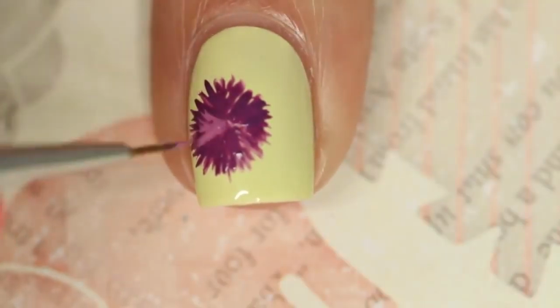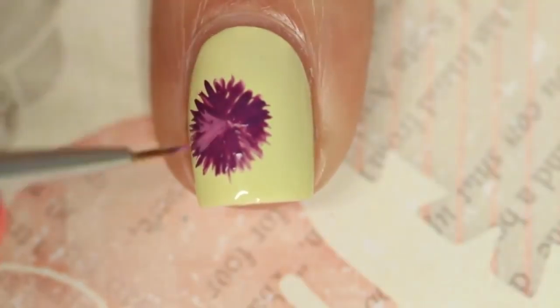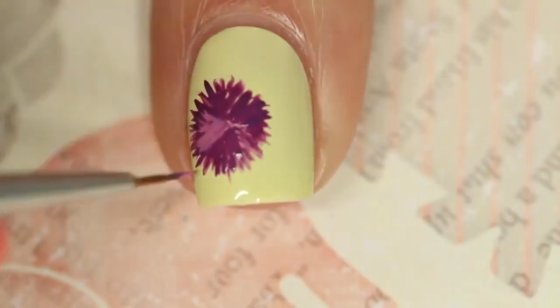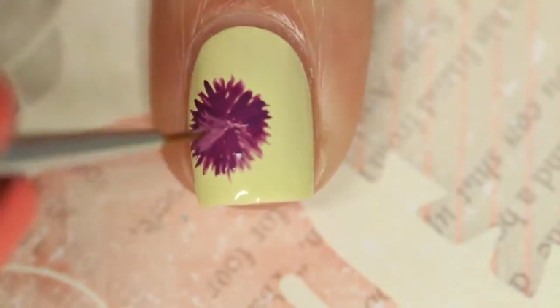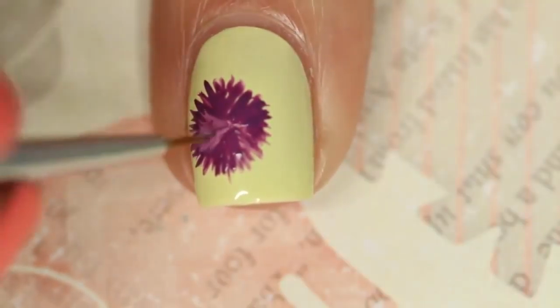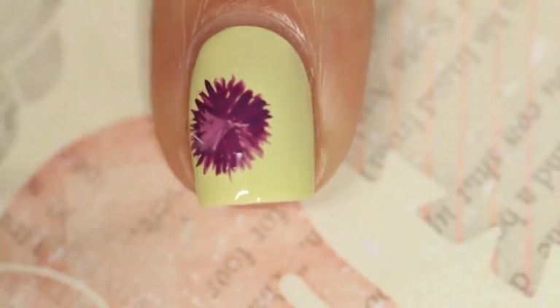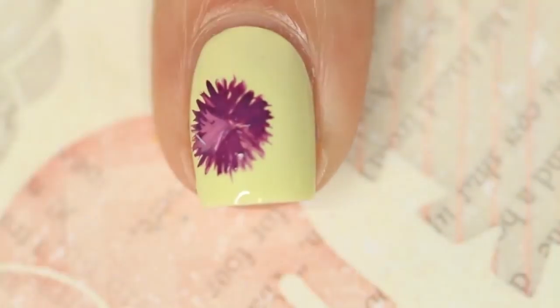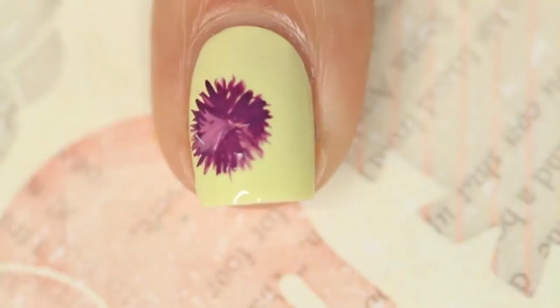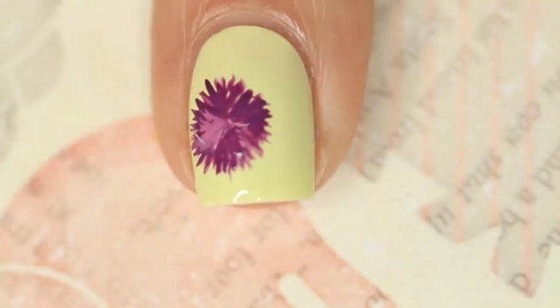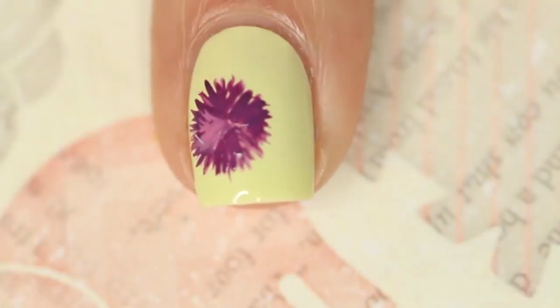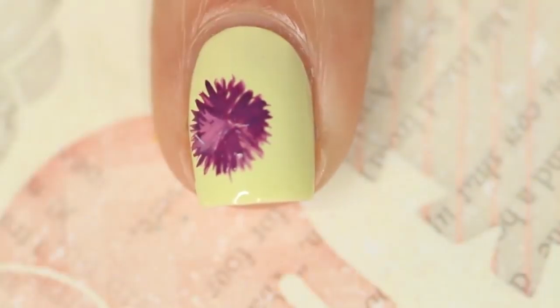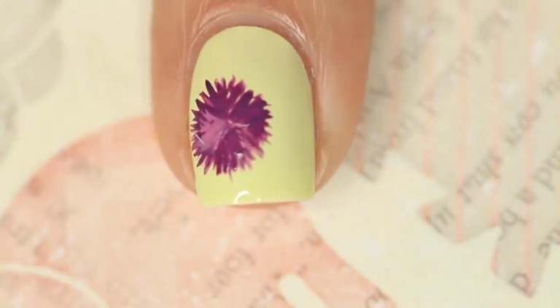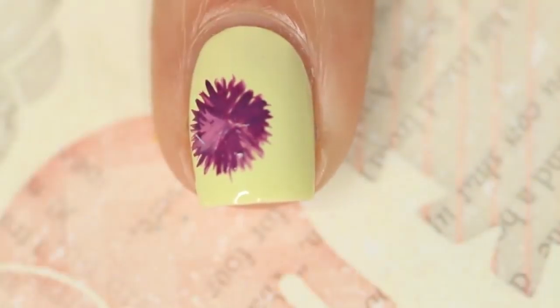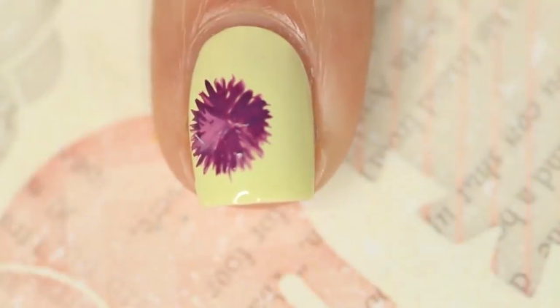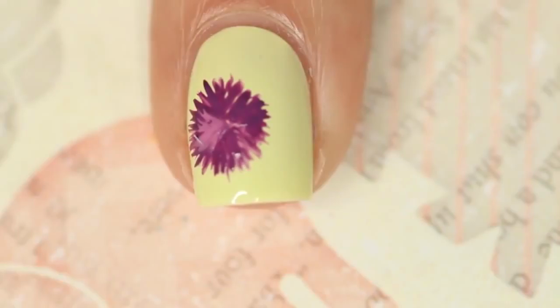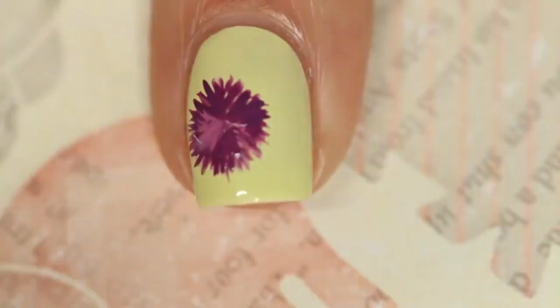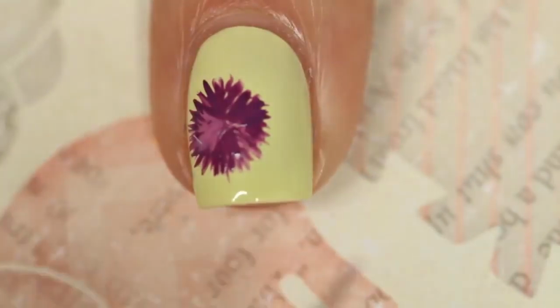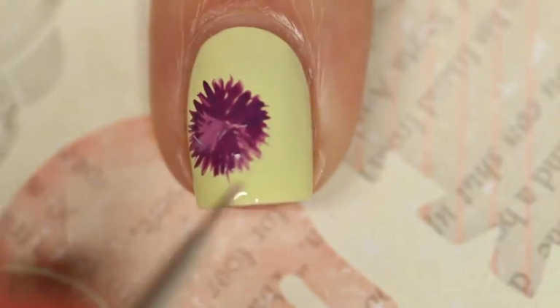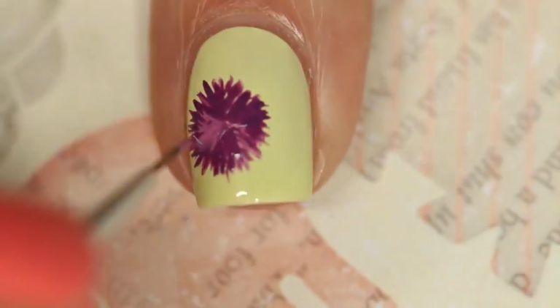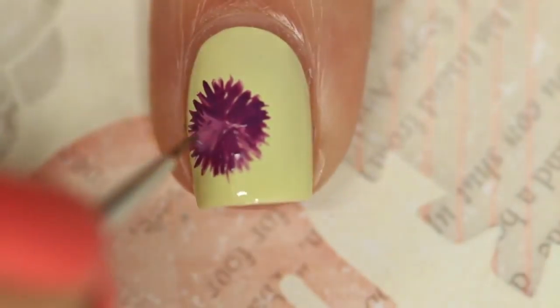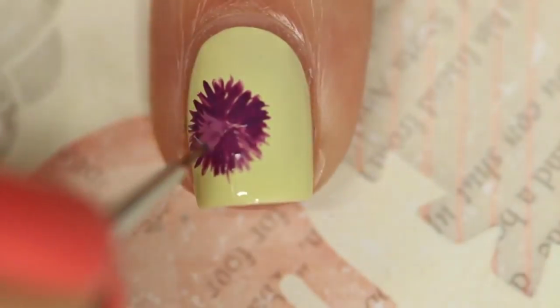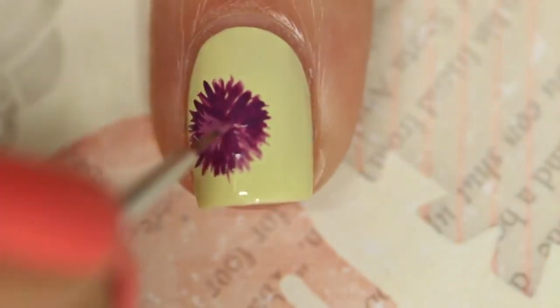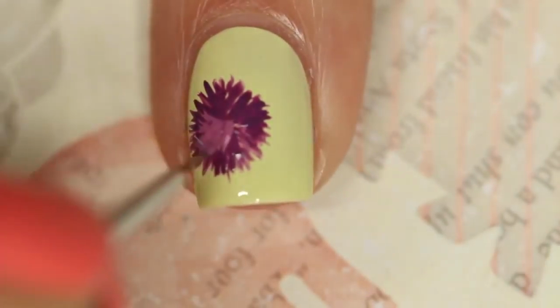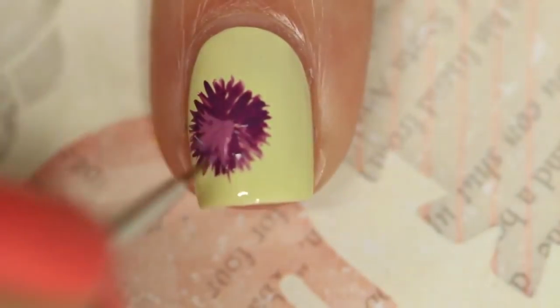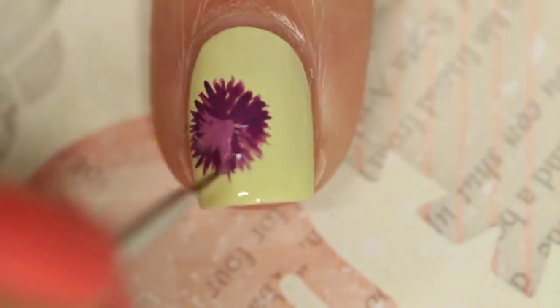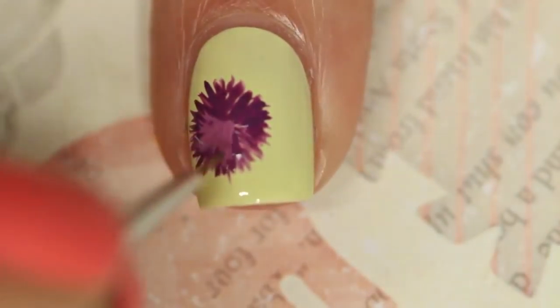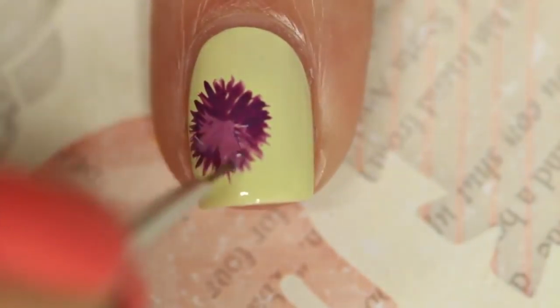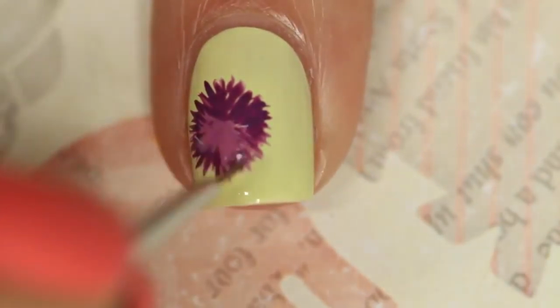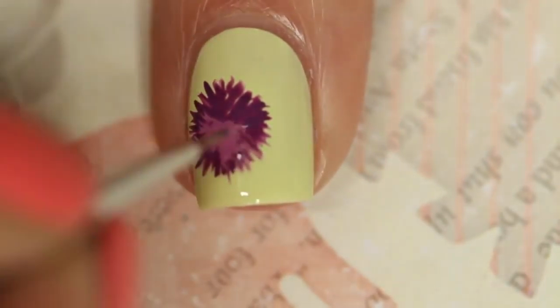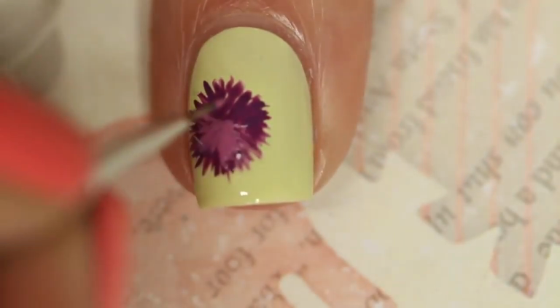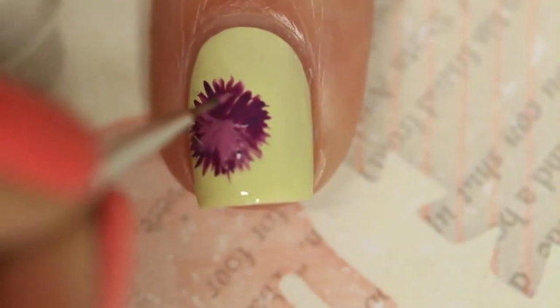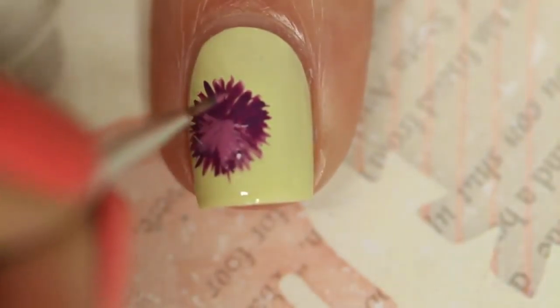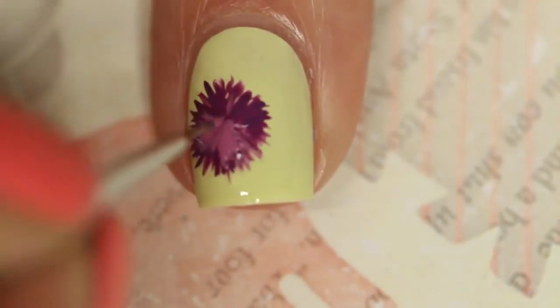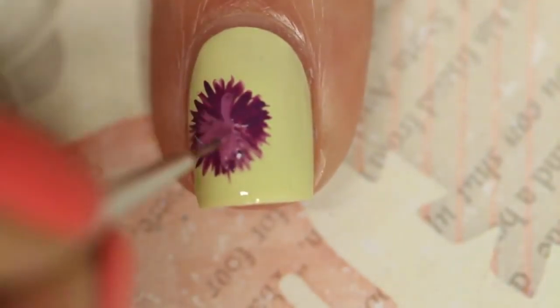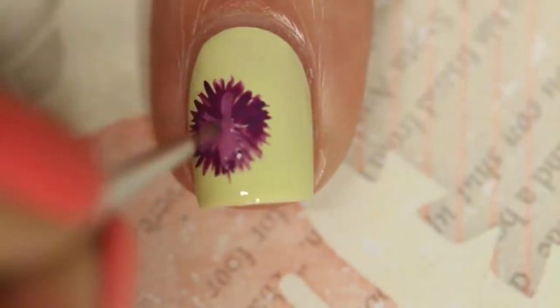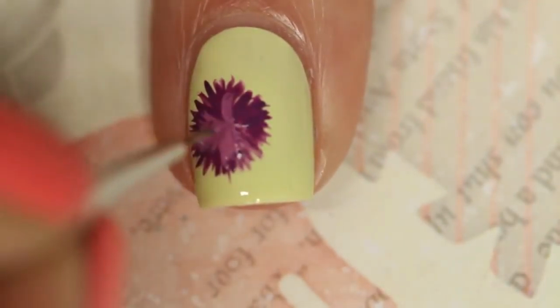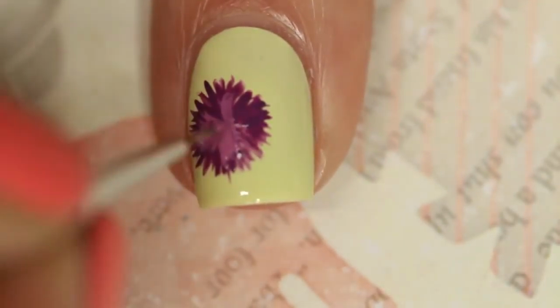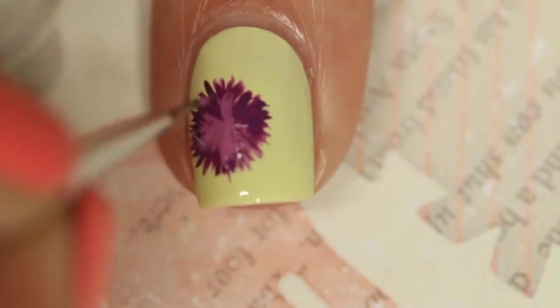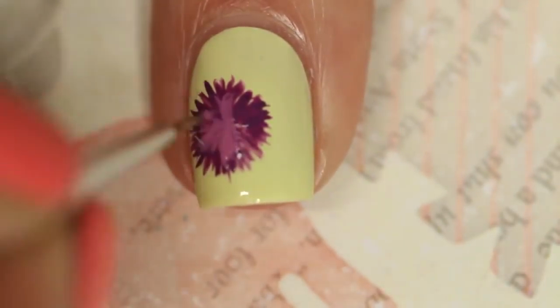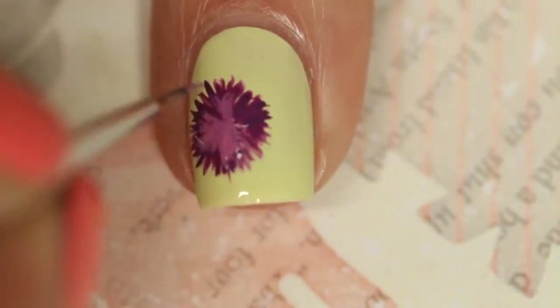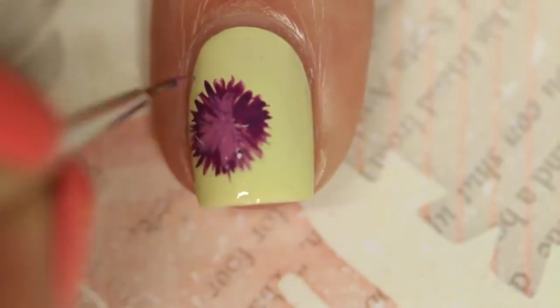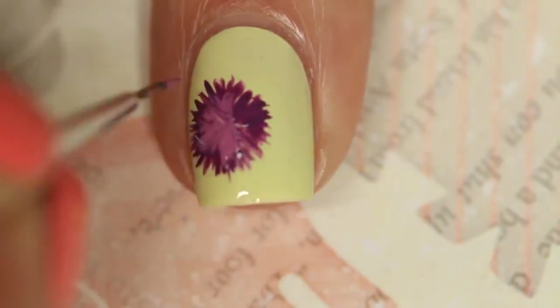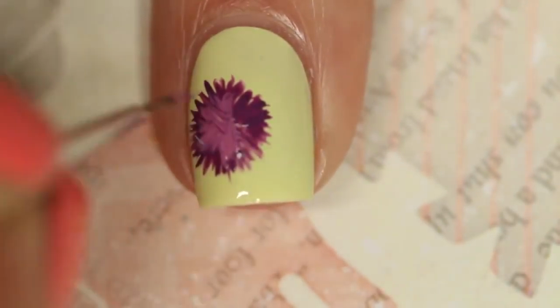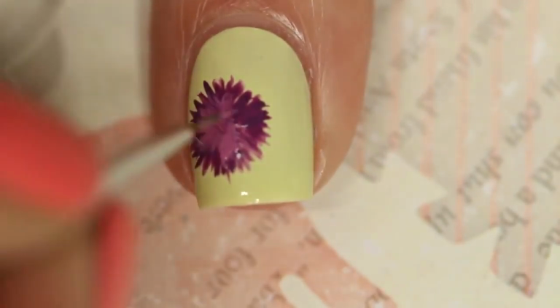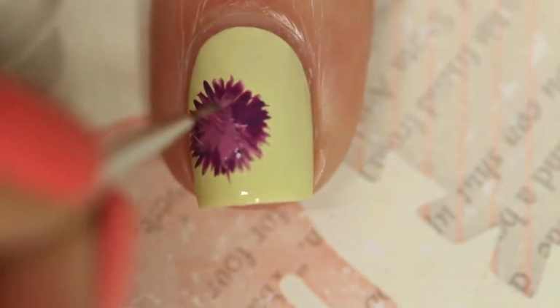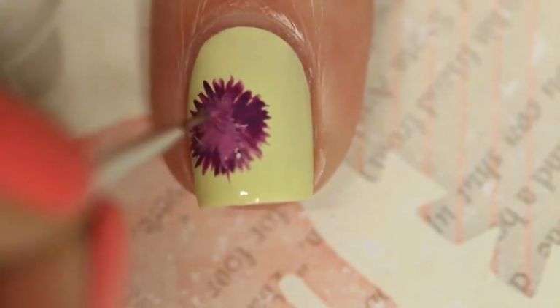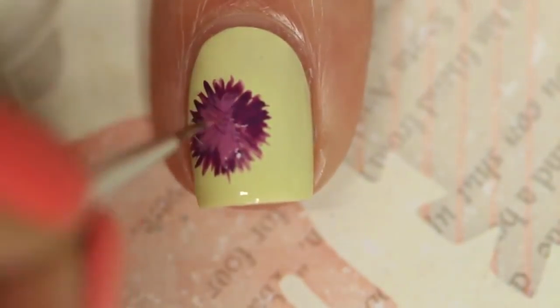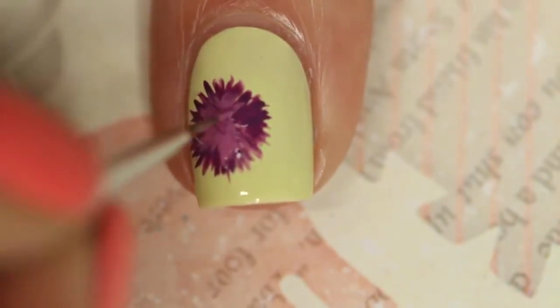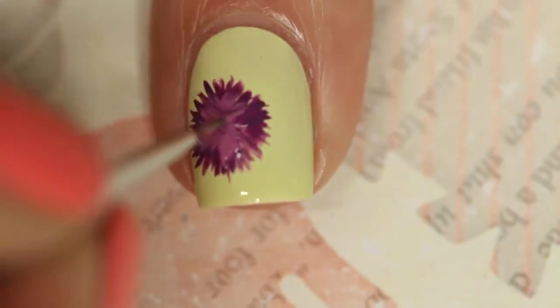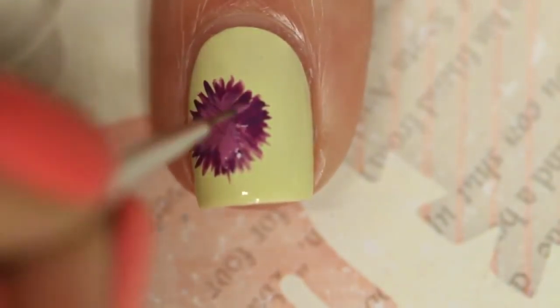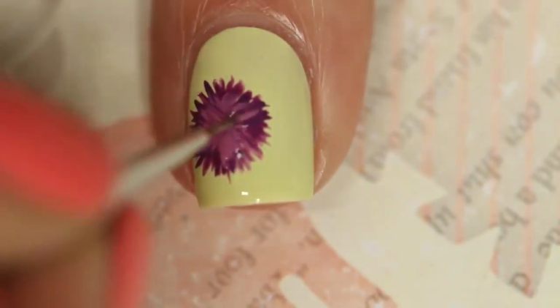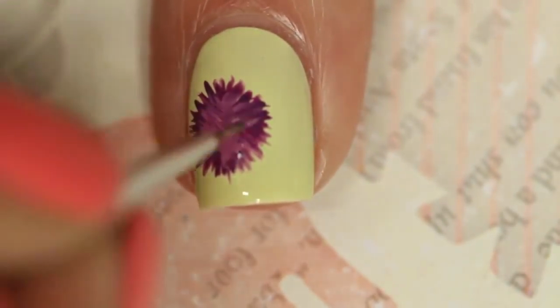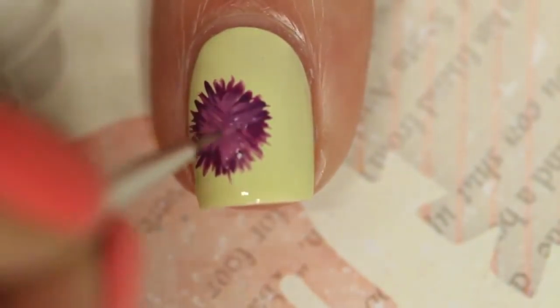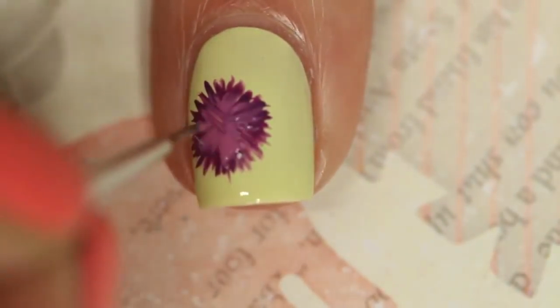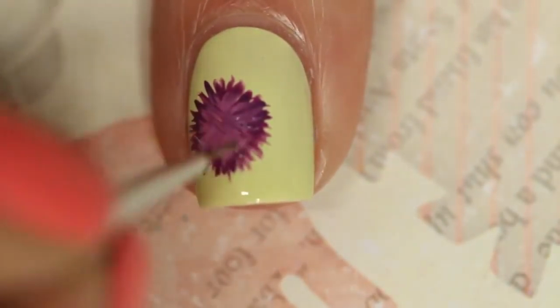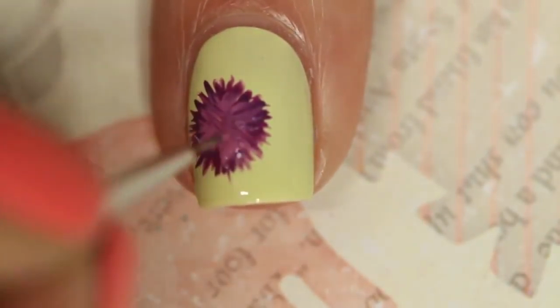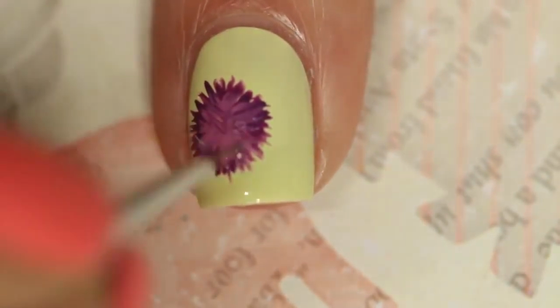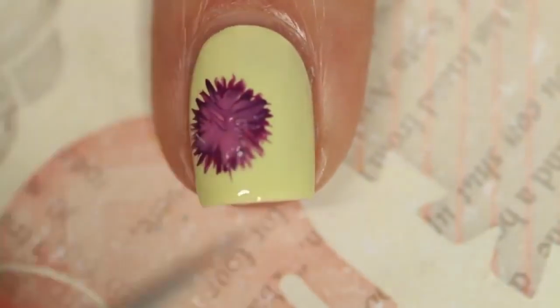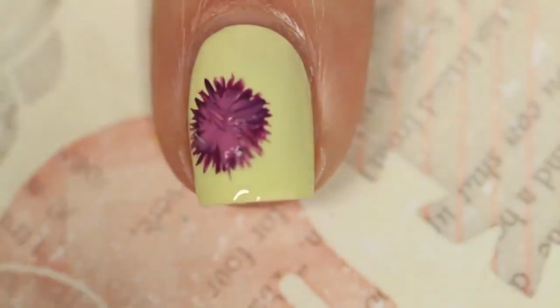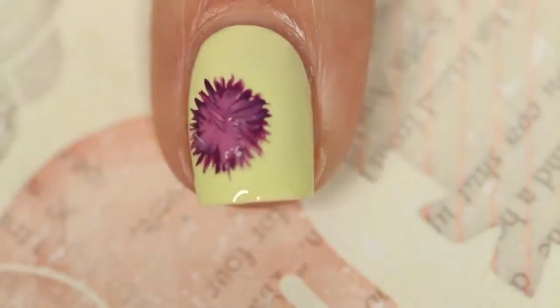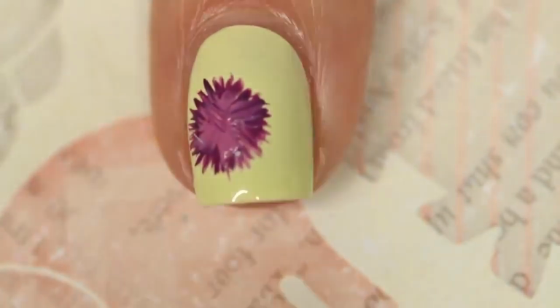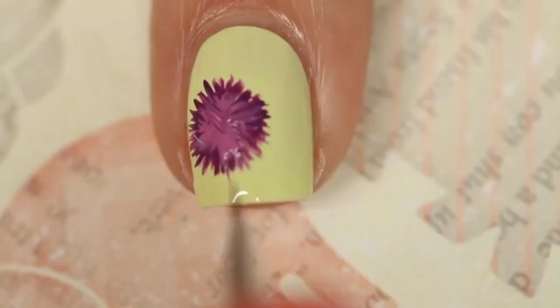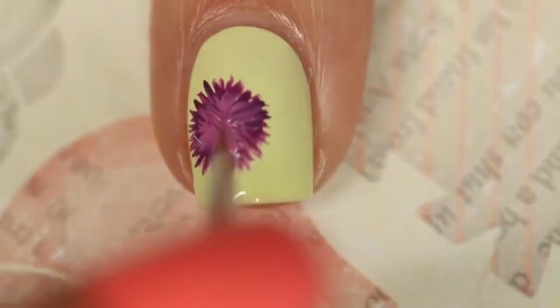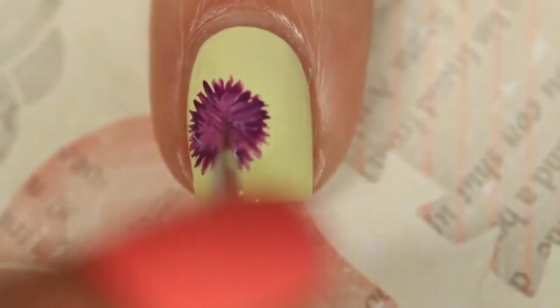With a lighter shade of purple, I'm going in and I'm not pulling it all the way to the edges, but I'm filling in the middle with the same kind of strokes.